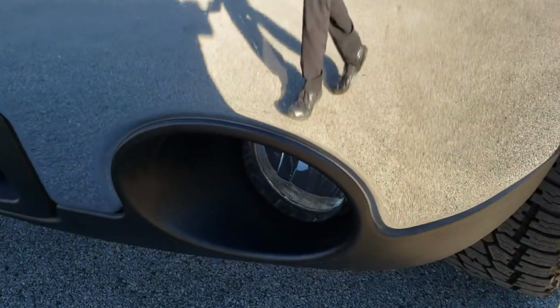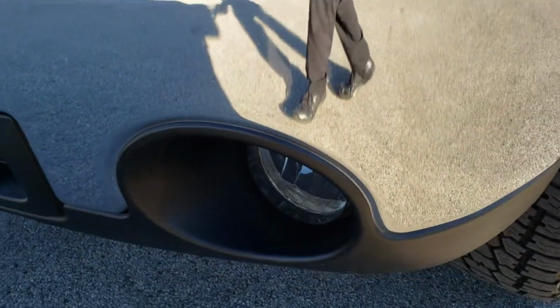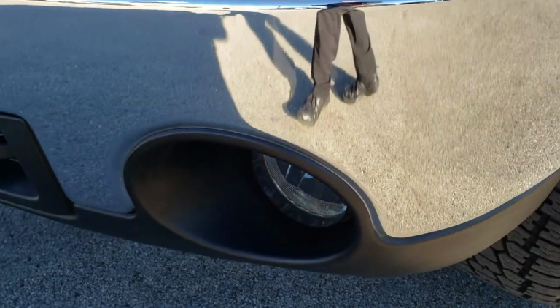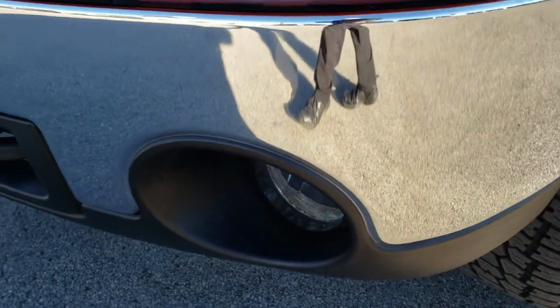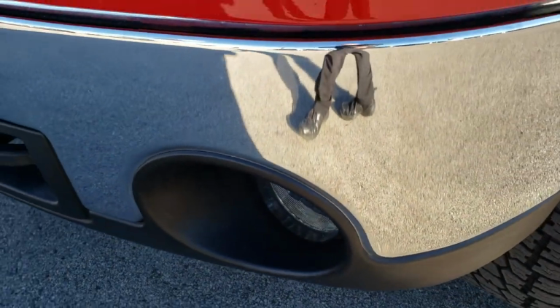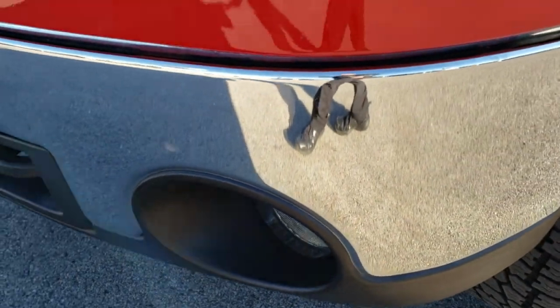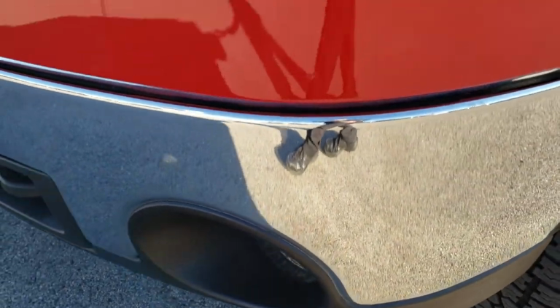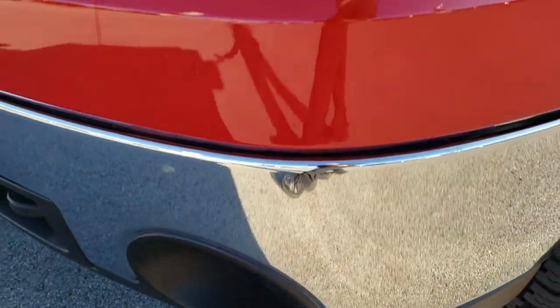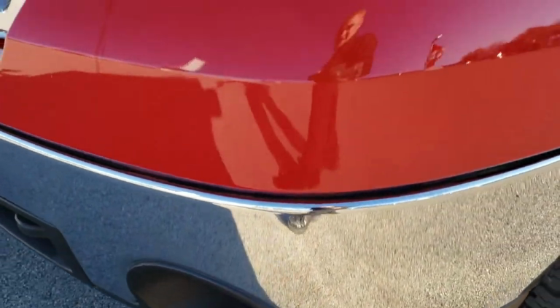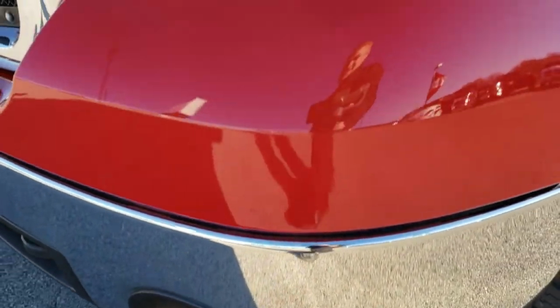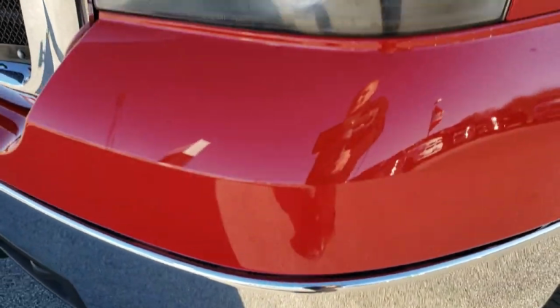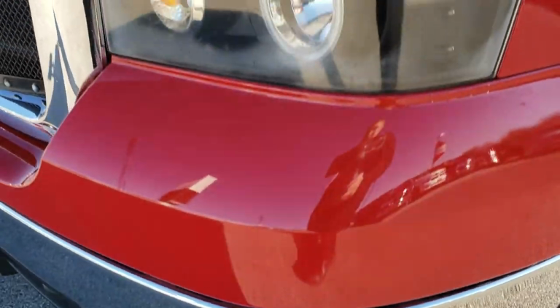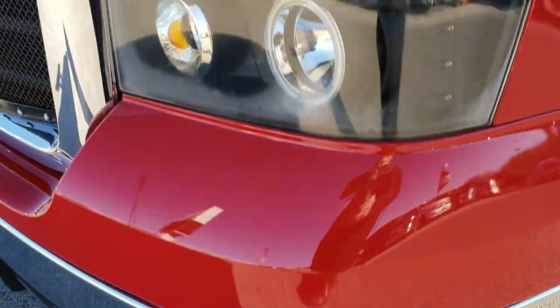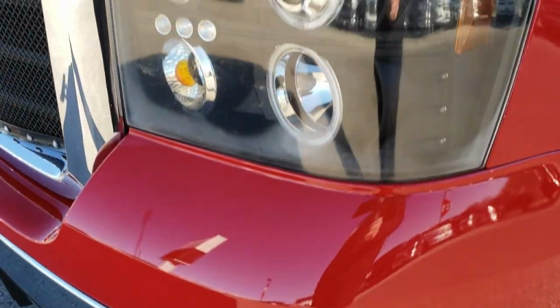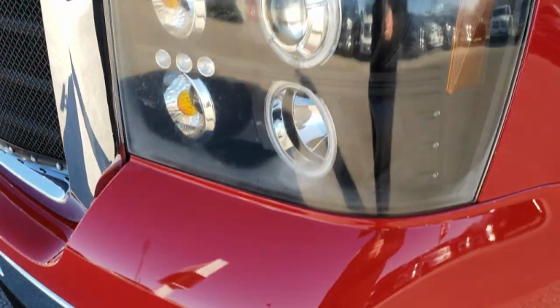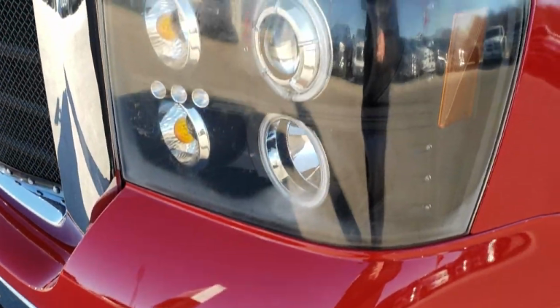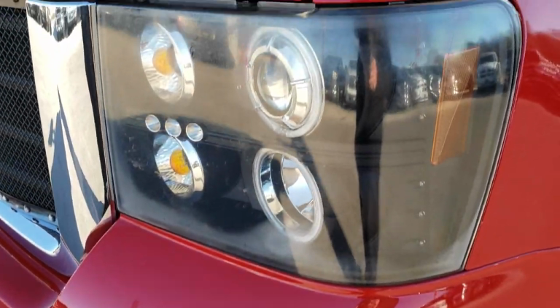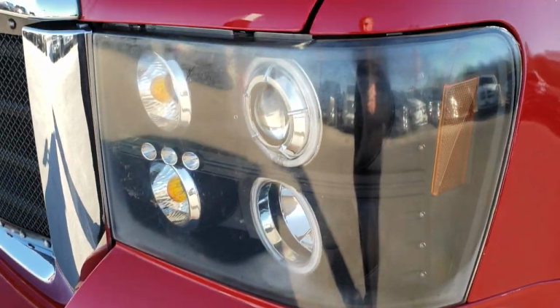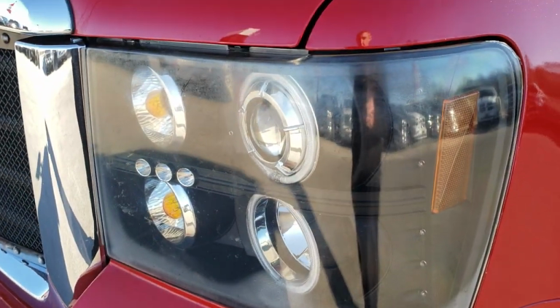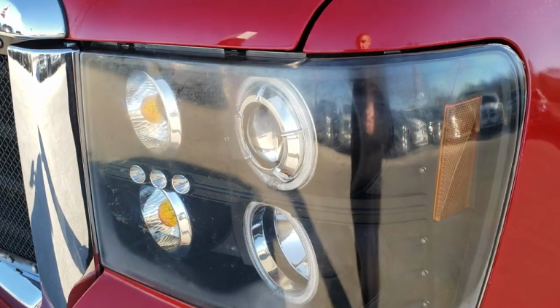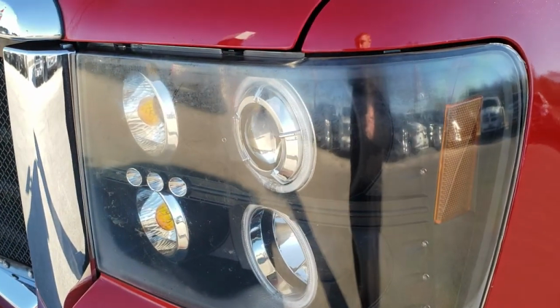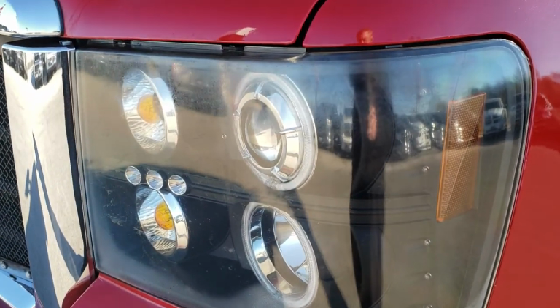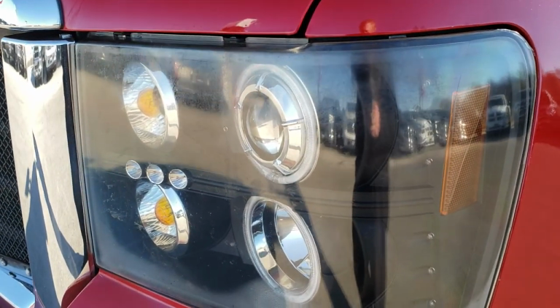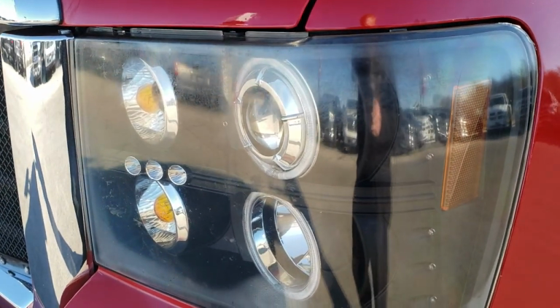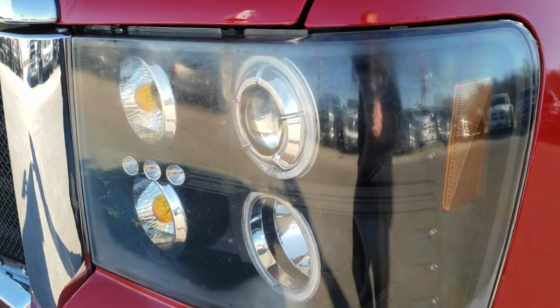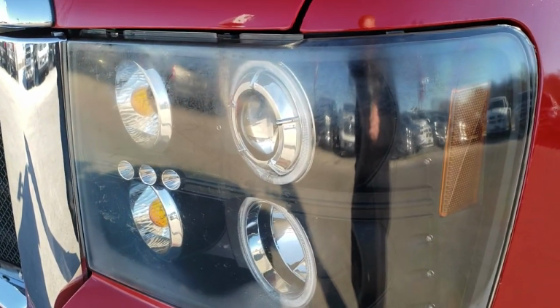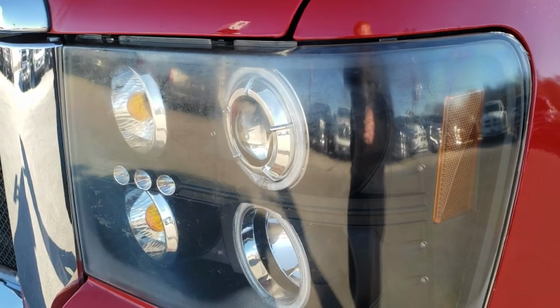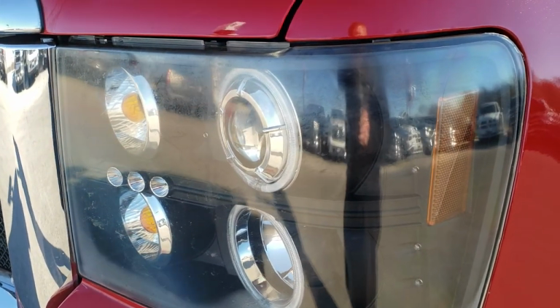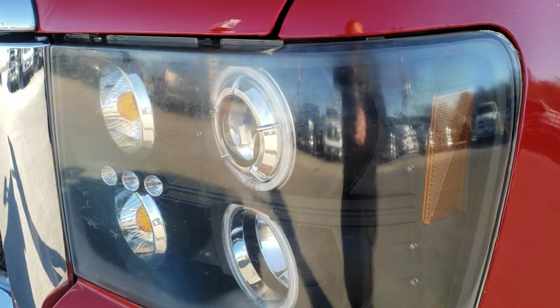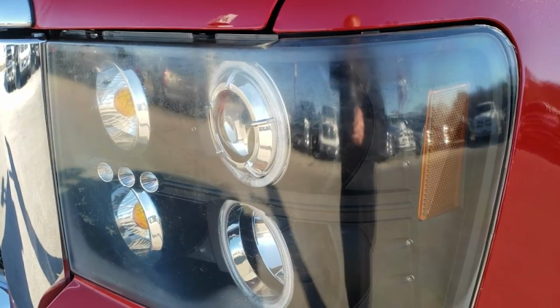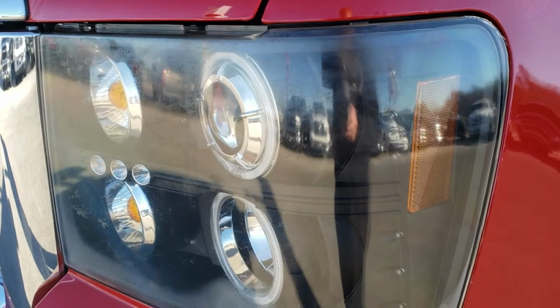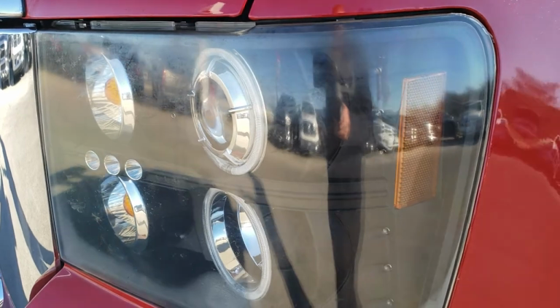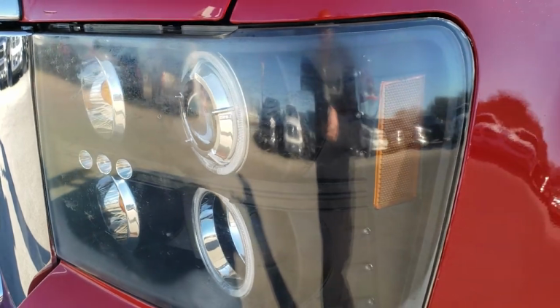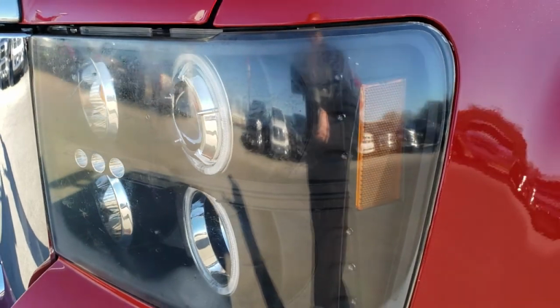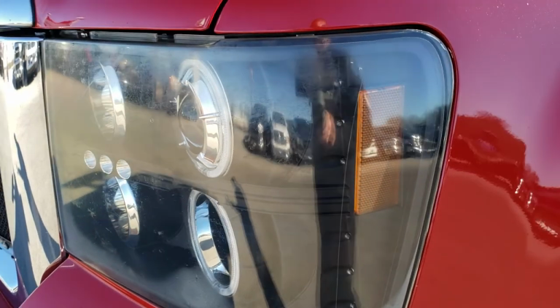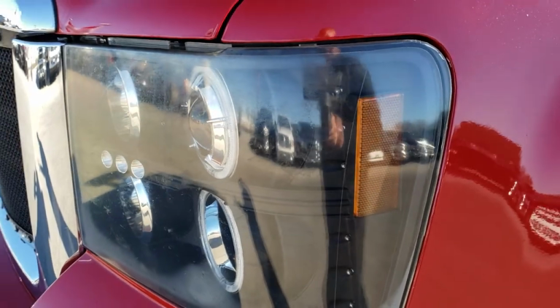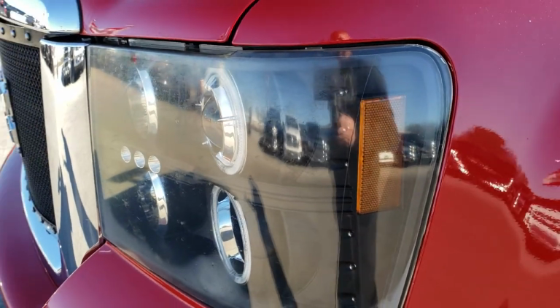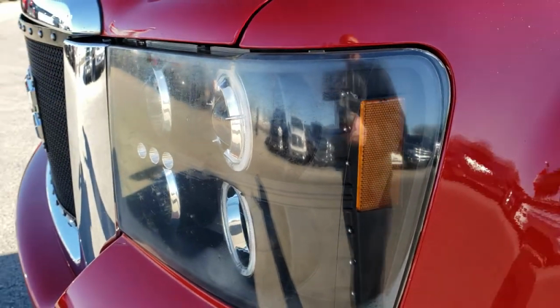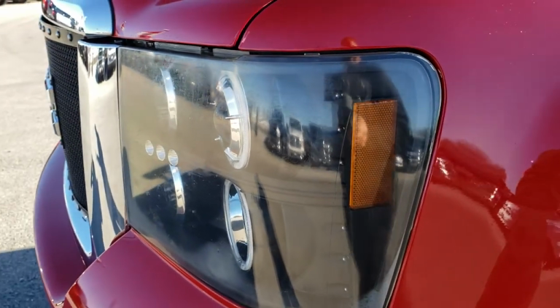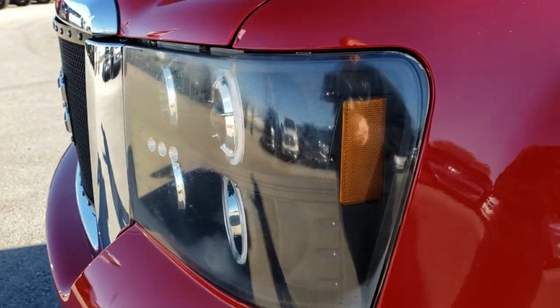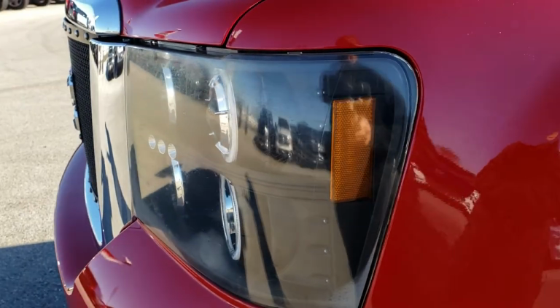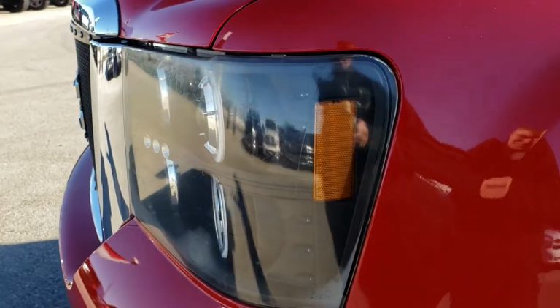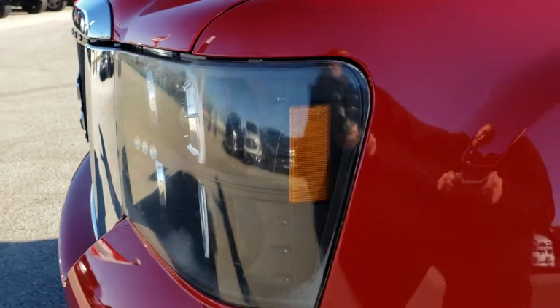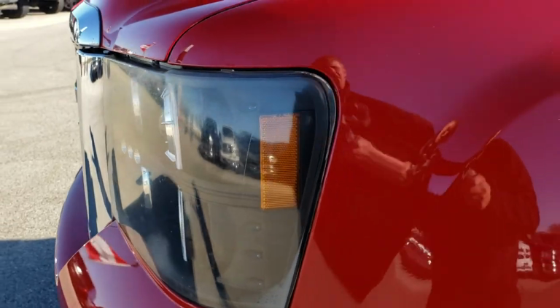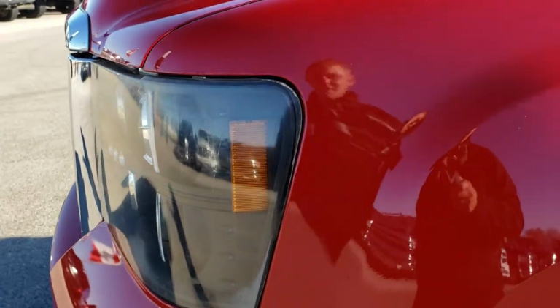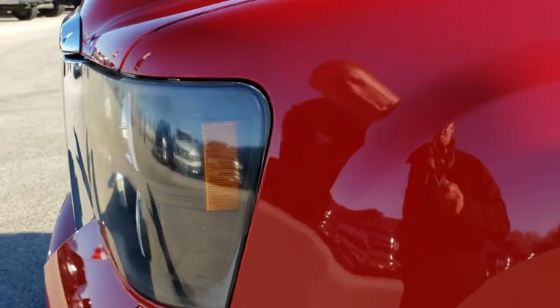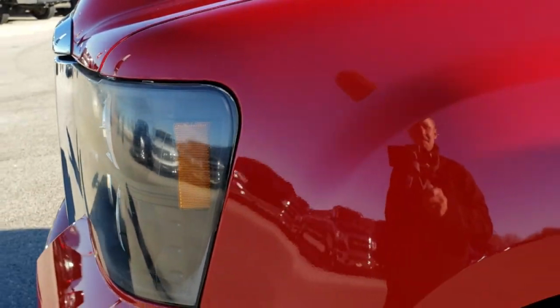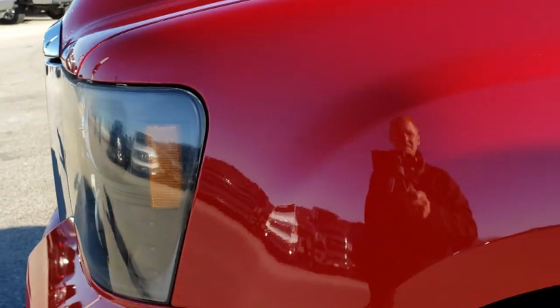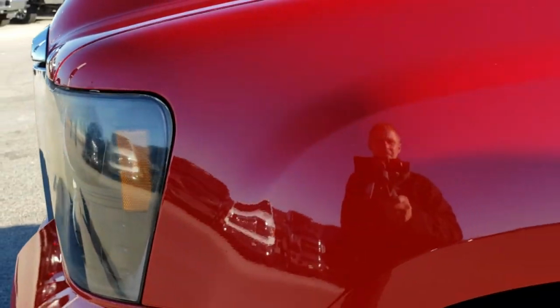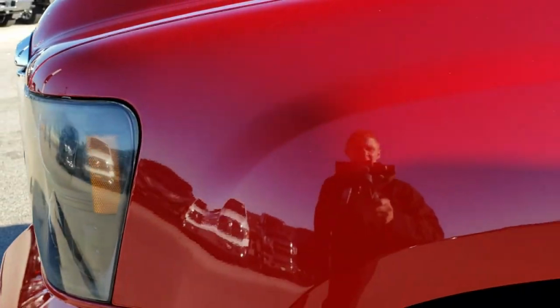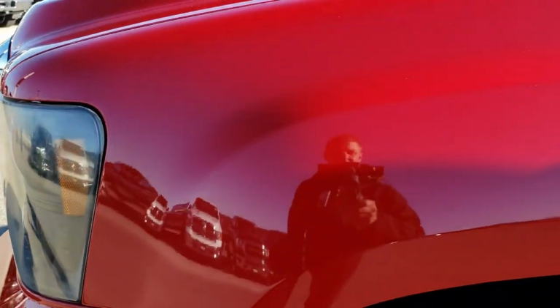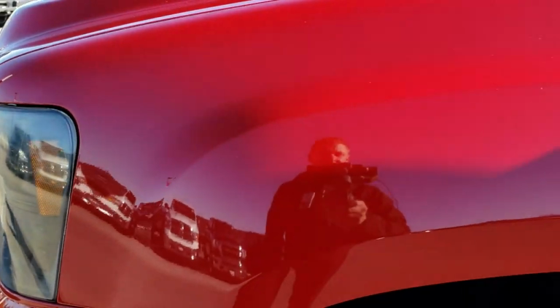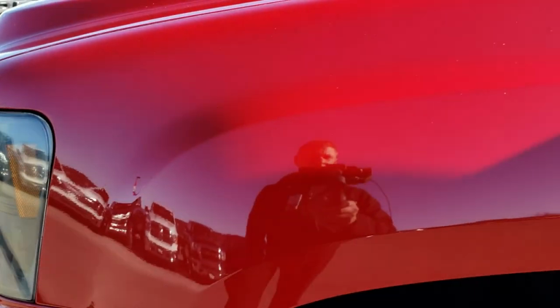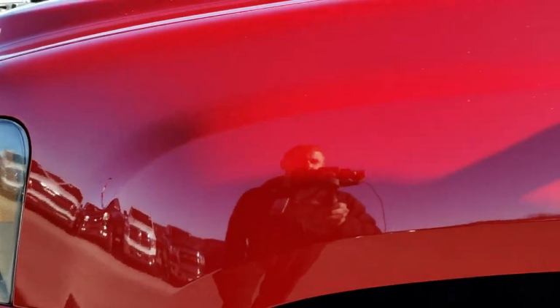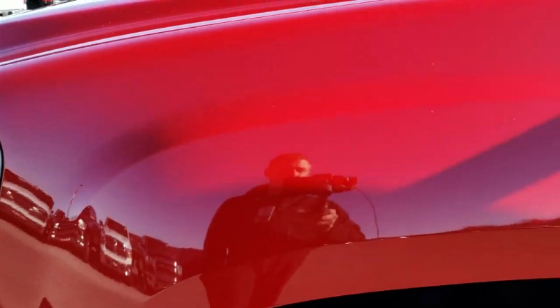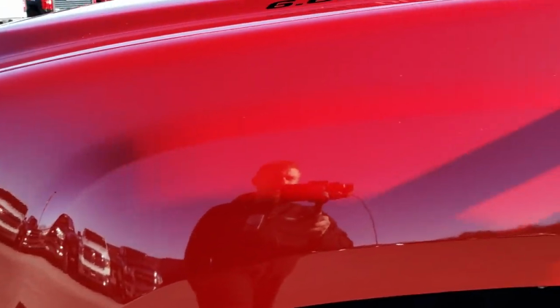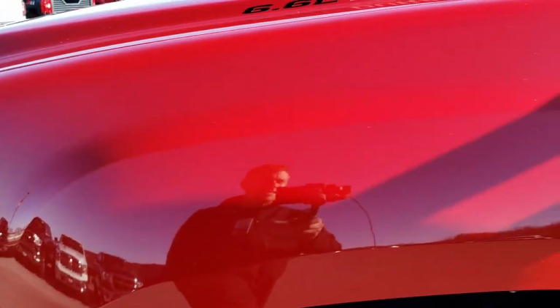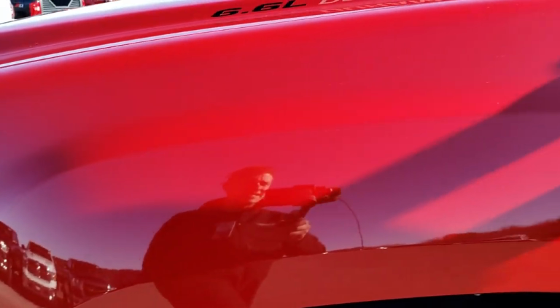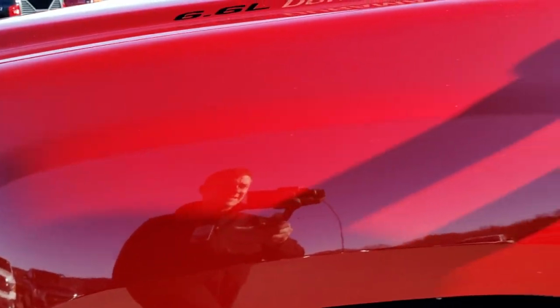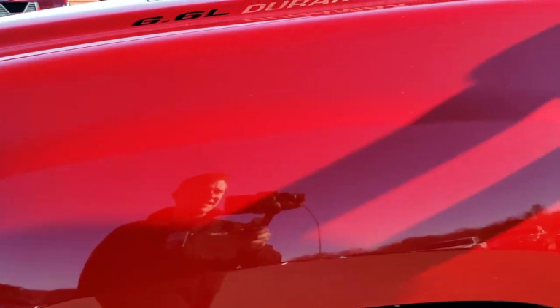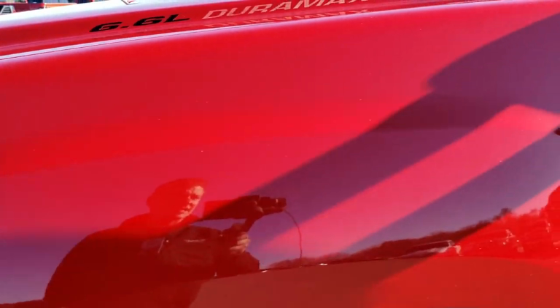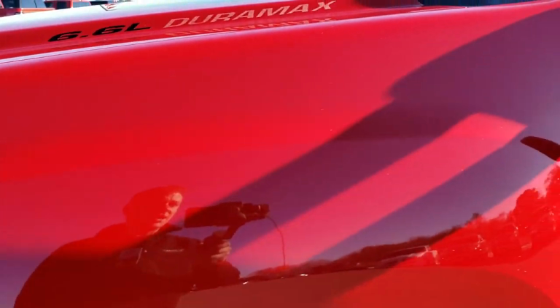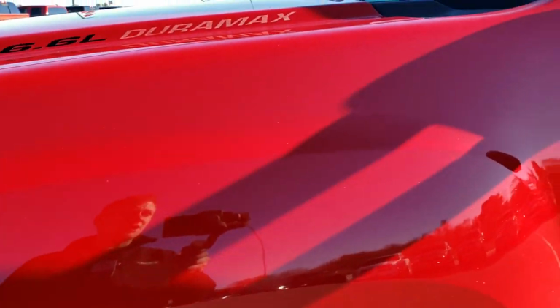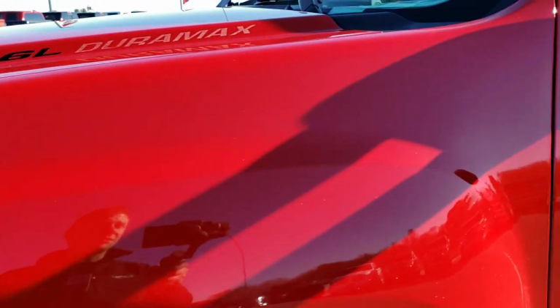Factory fog lights, has some aftermarket HID headlights. Fire red is the color.